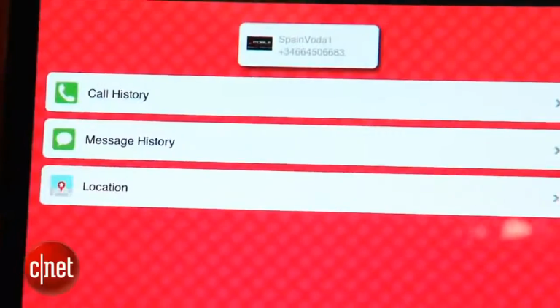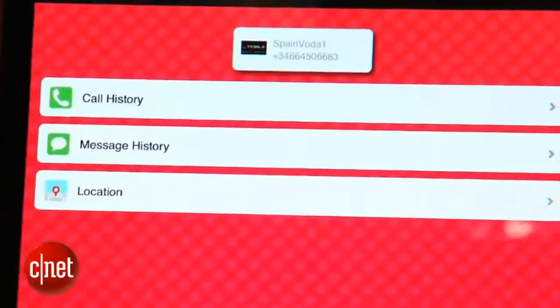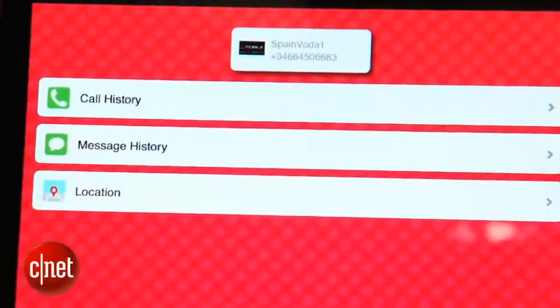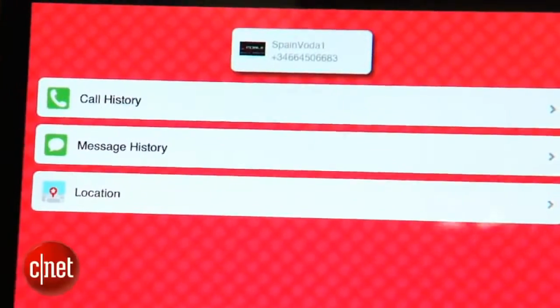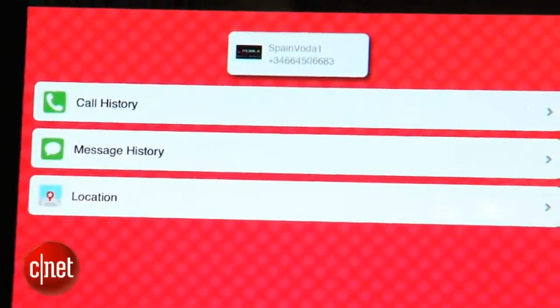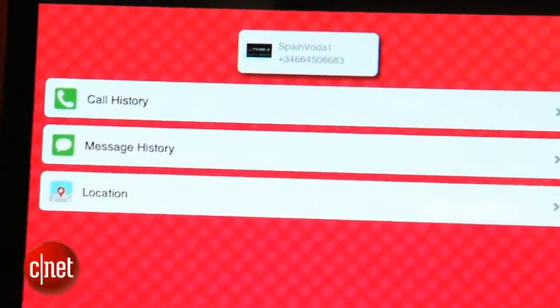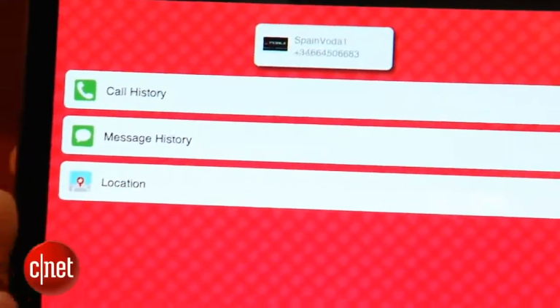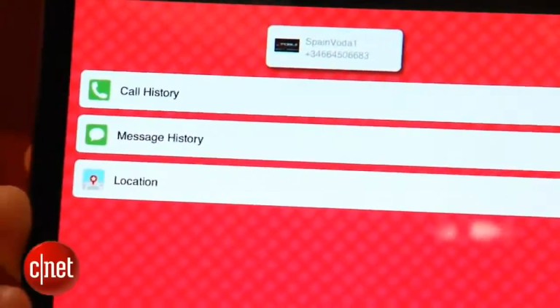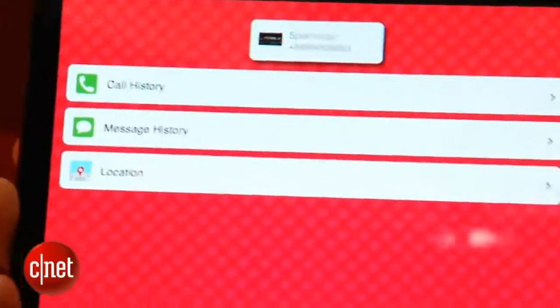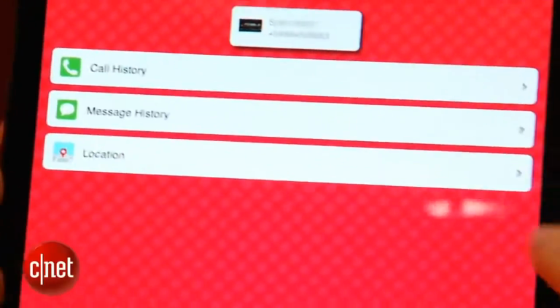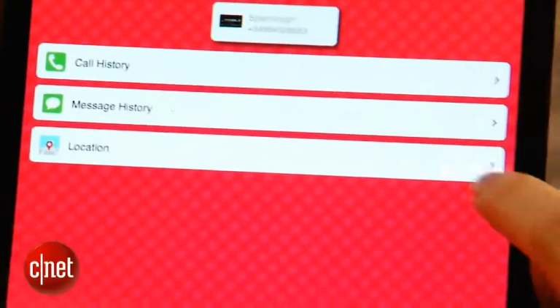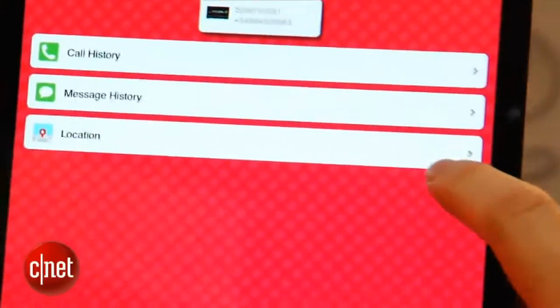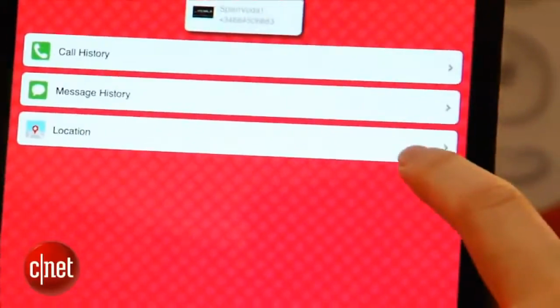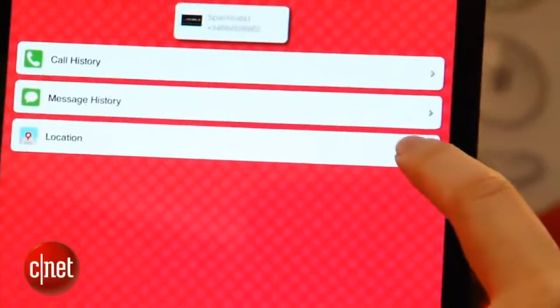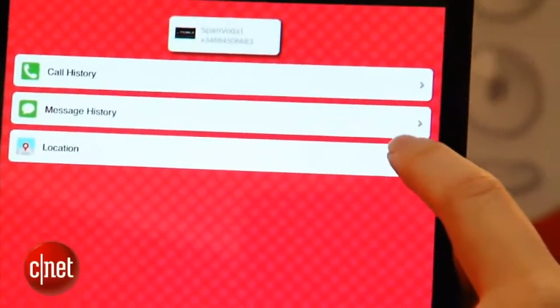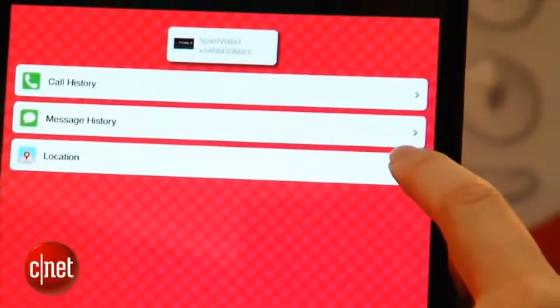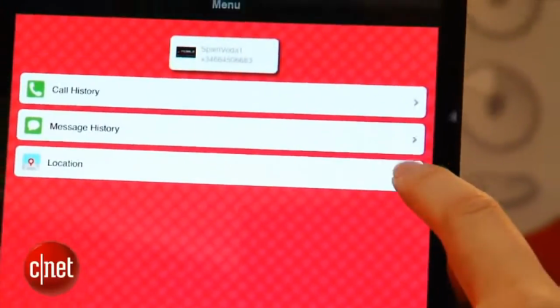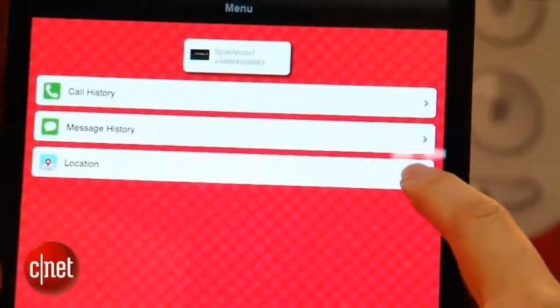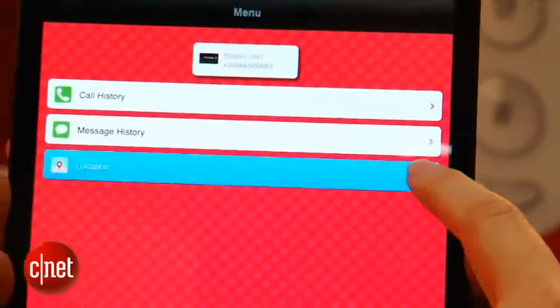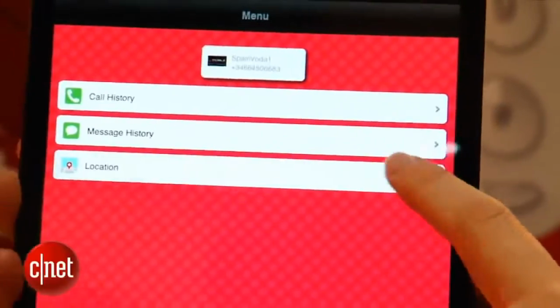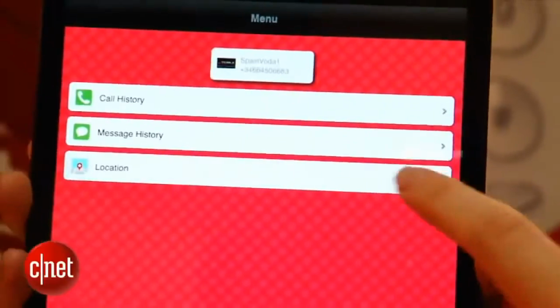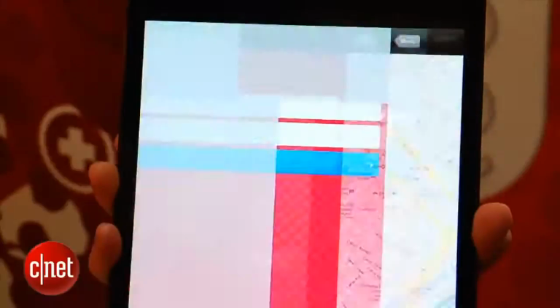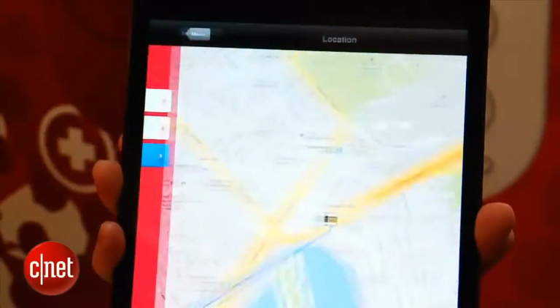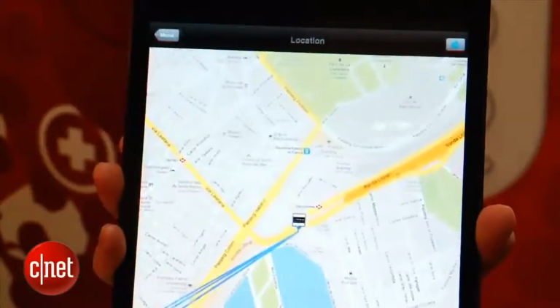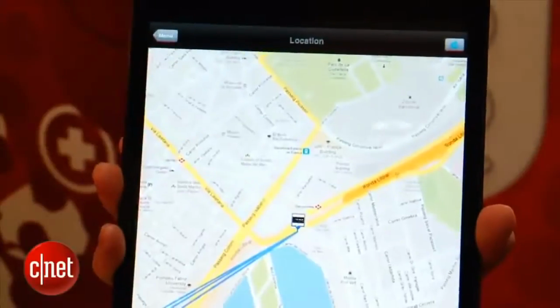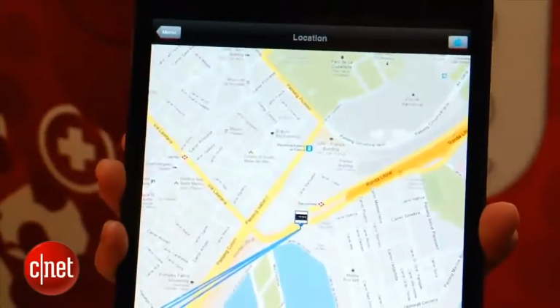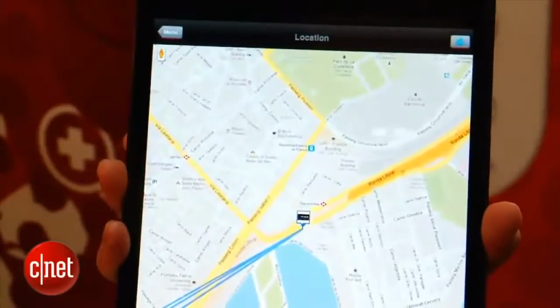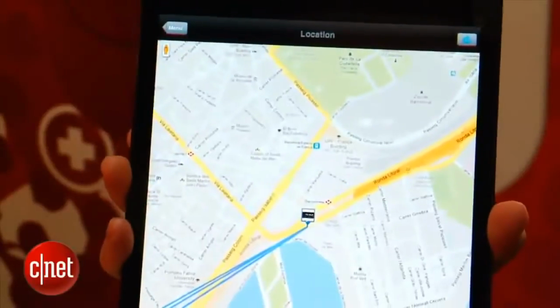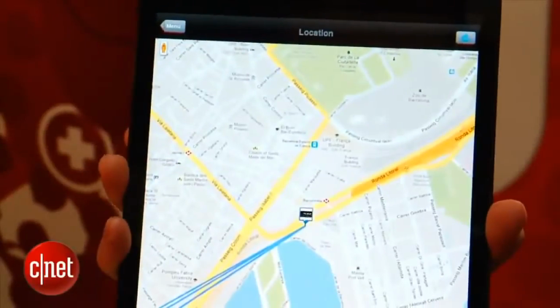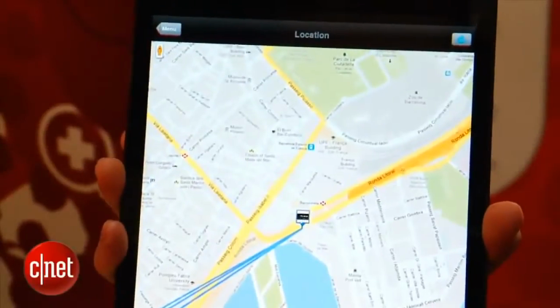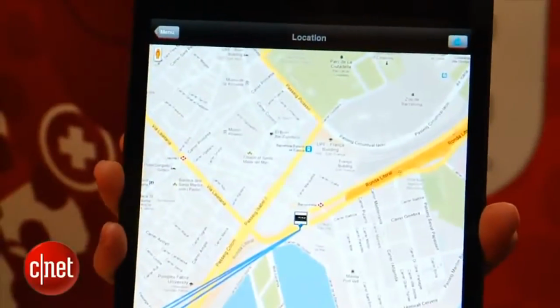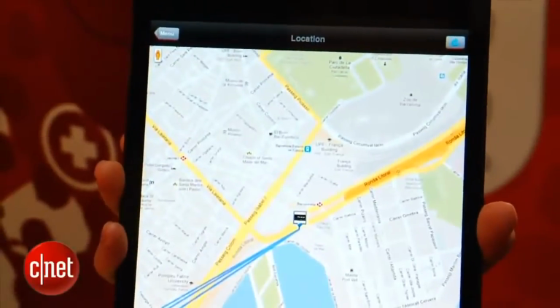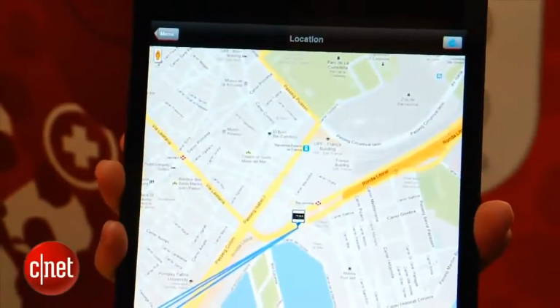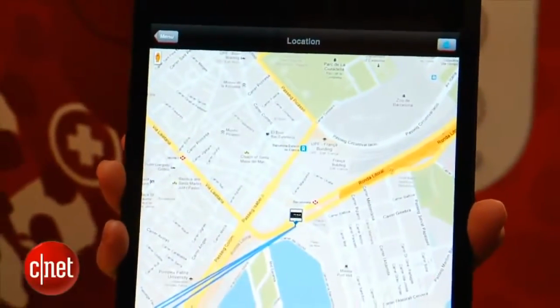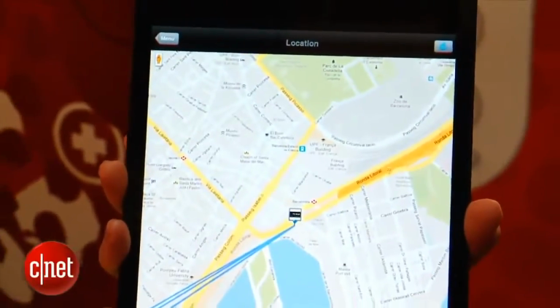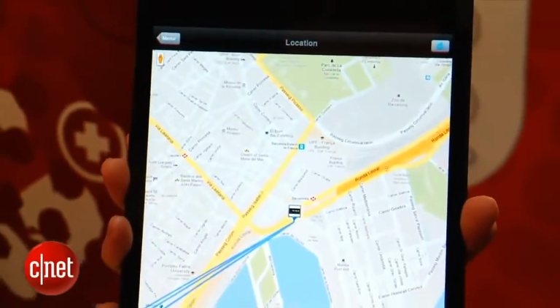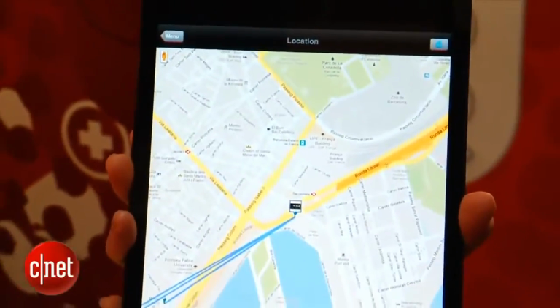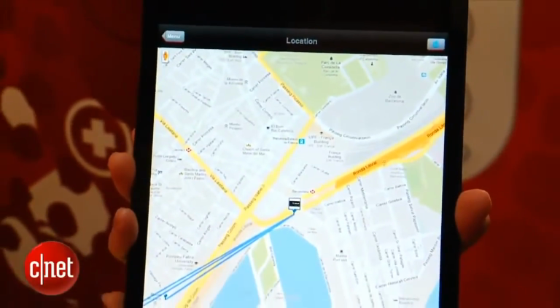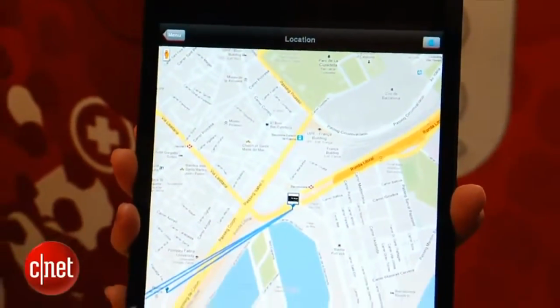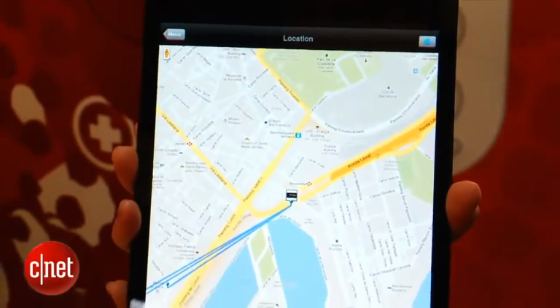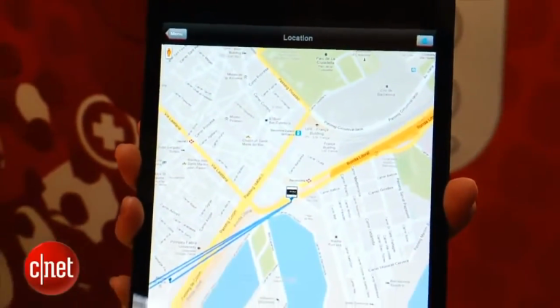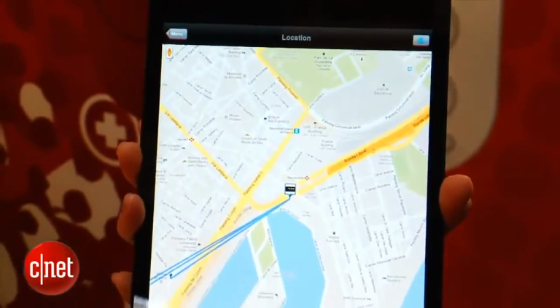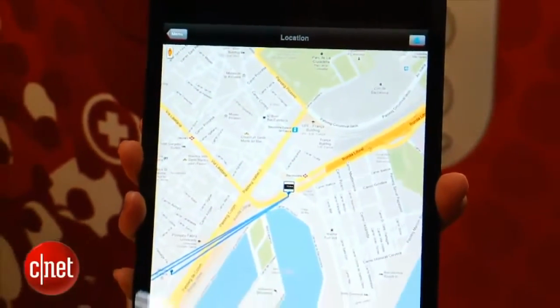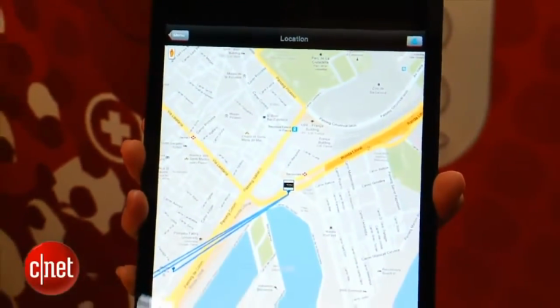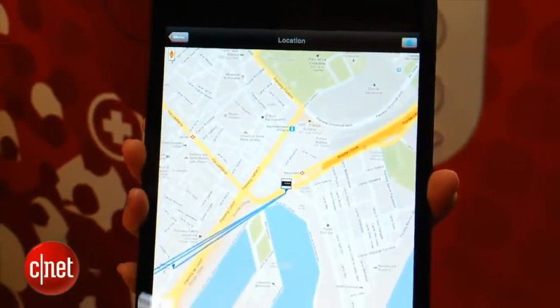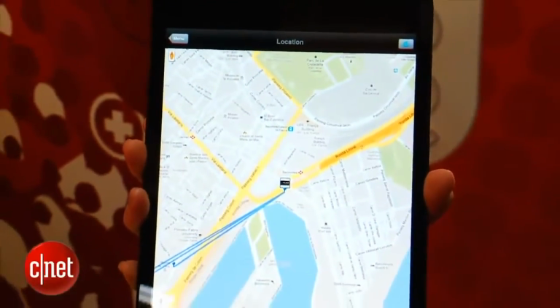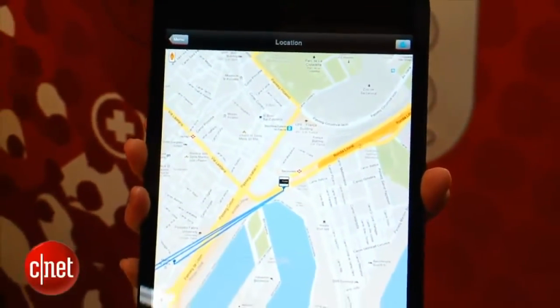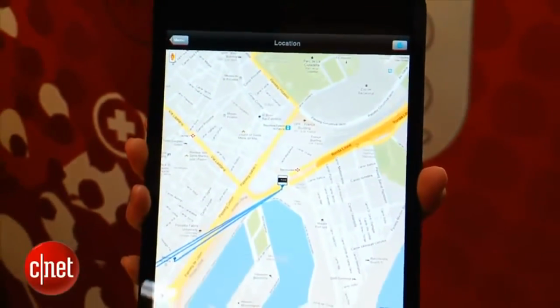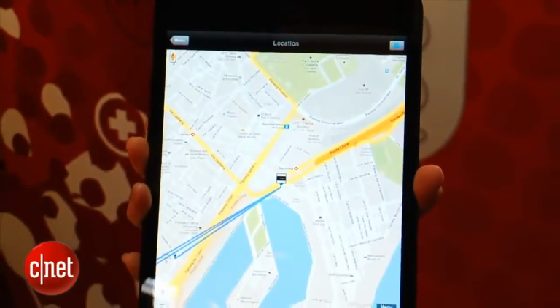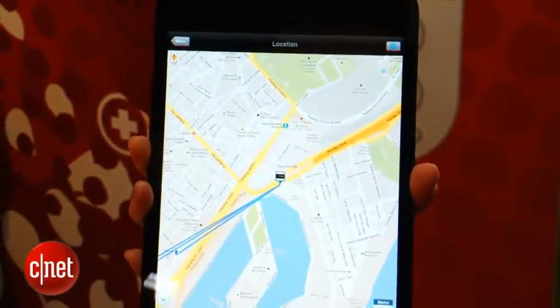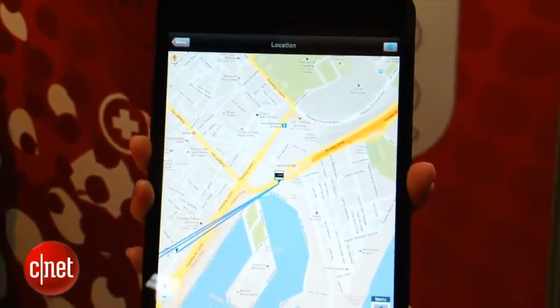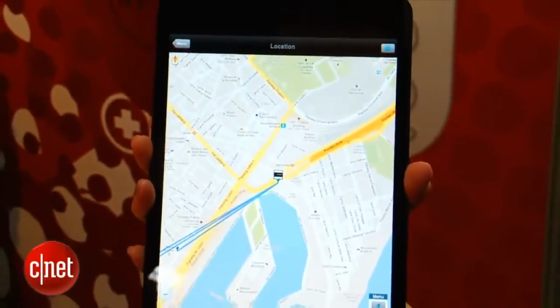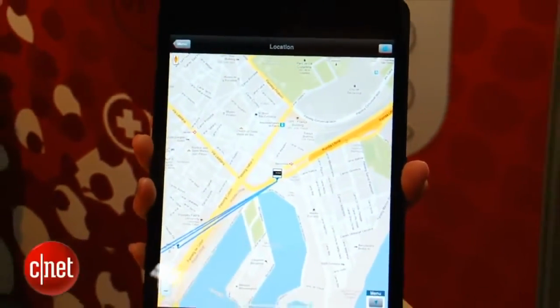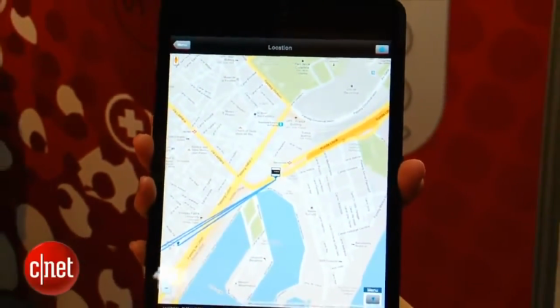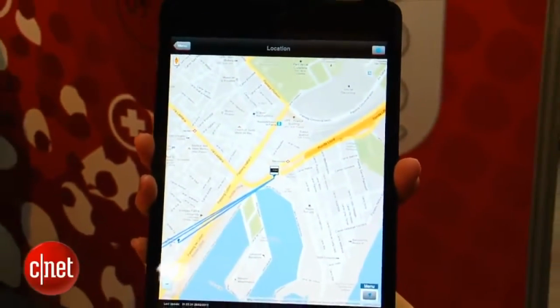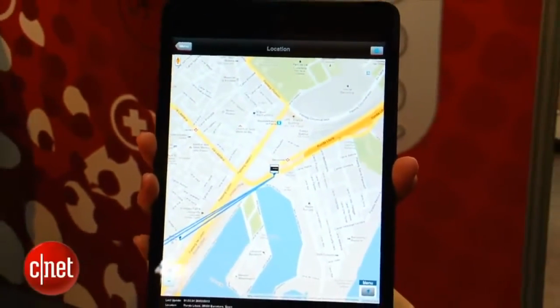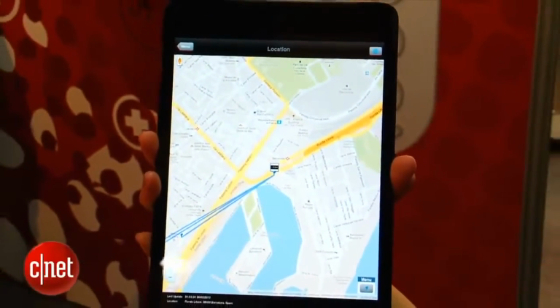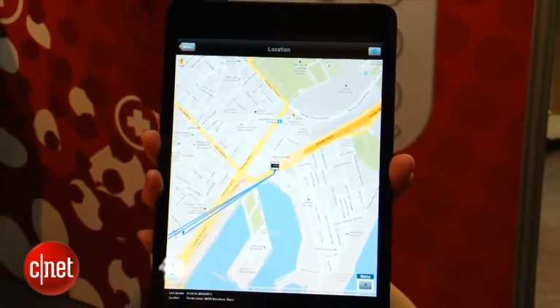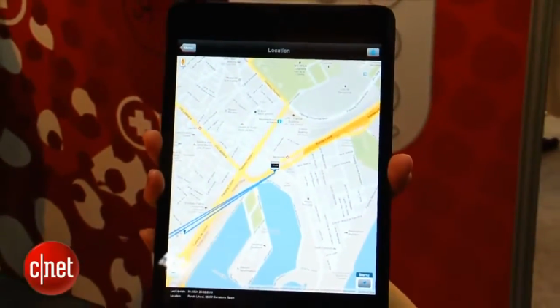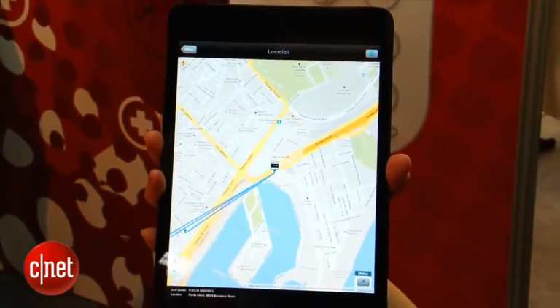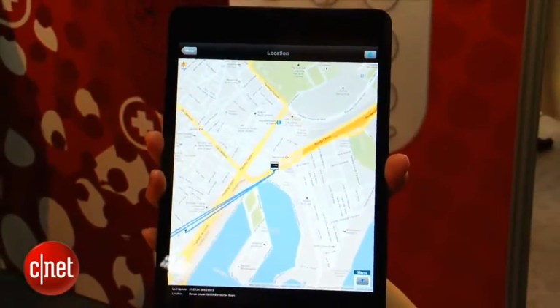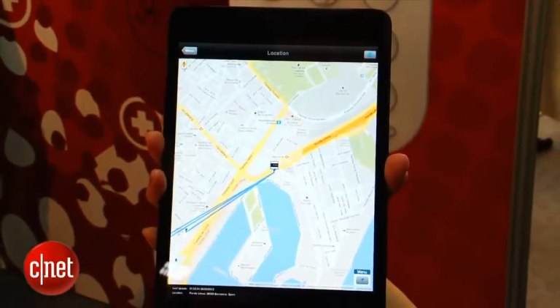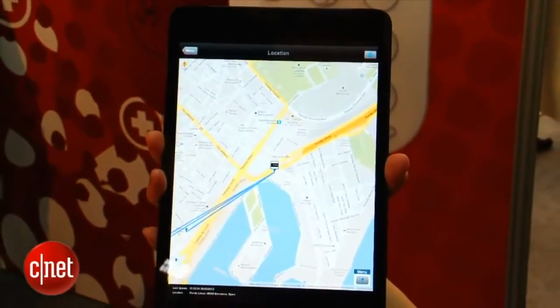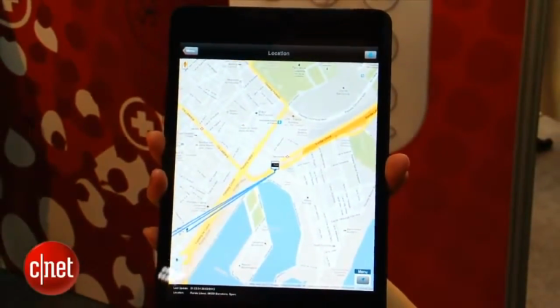Coming soon is an app for iPhone and iOS that will help you geolocate where the phone is, so you can check in on other people.